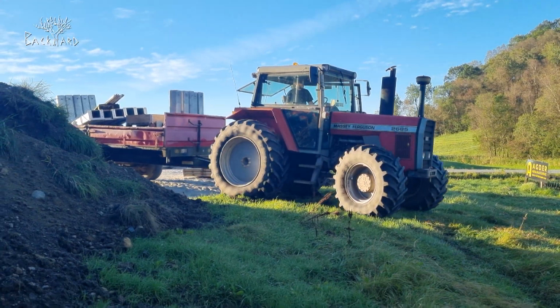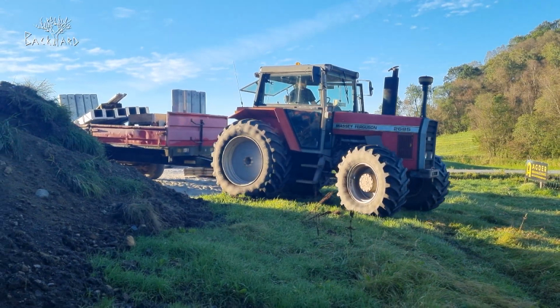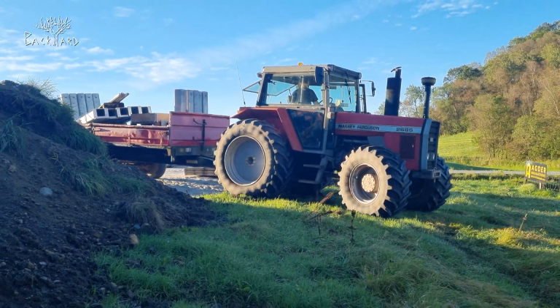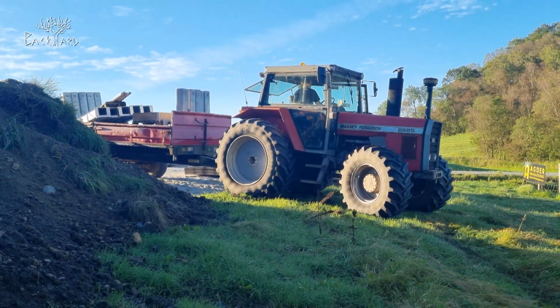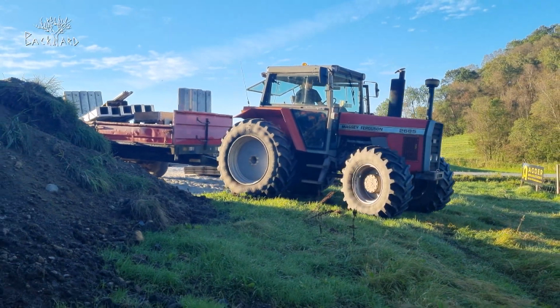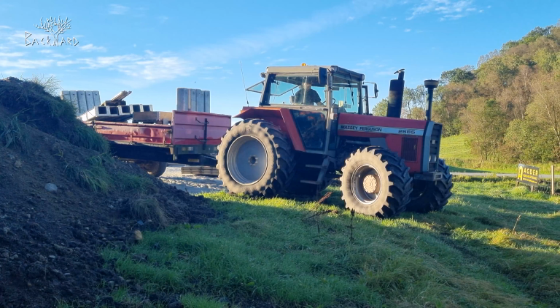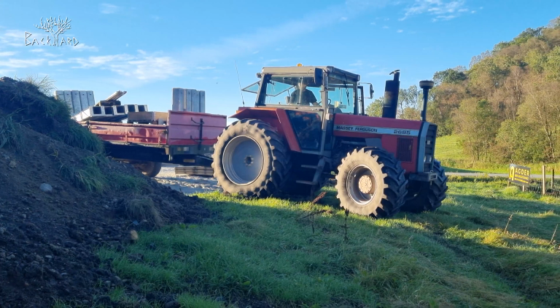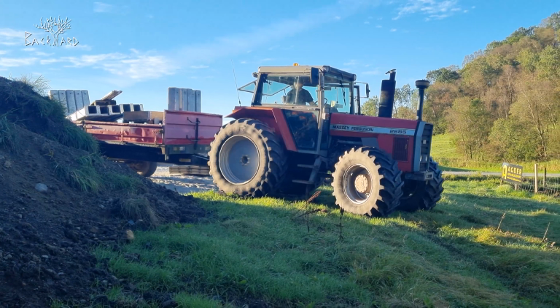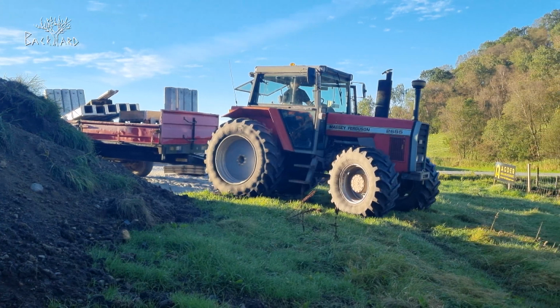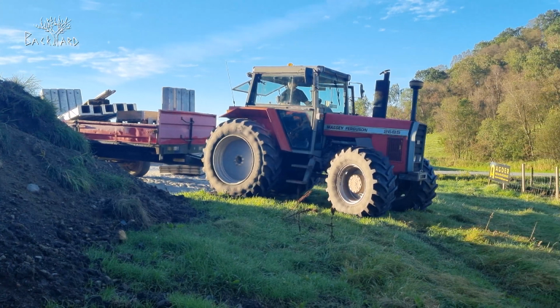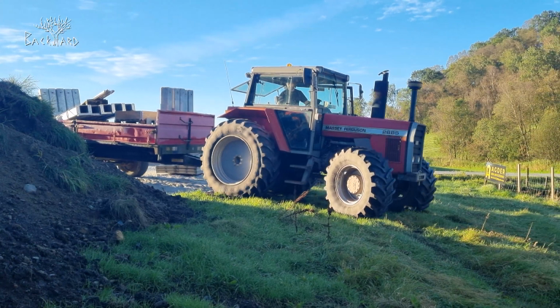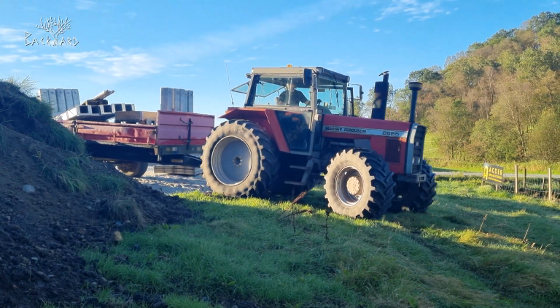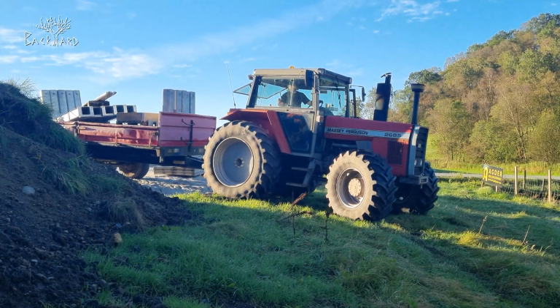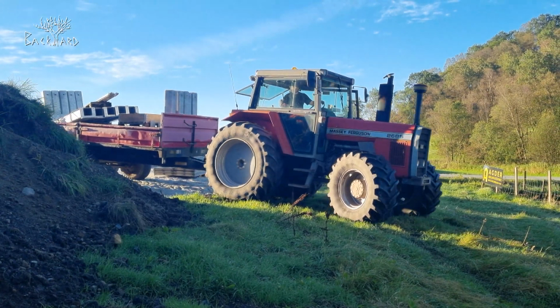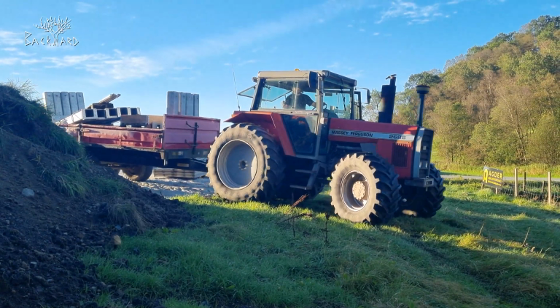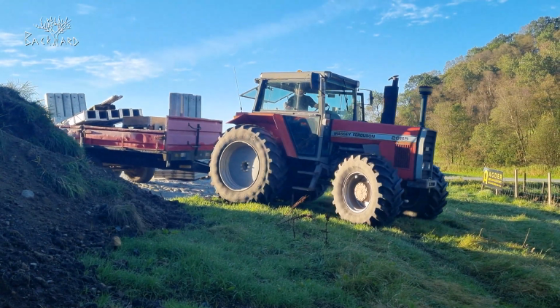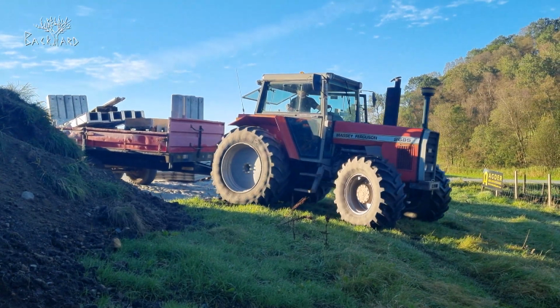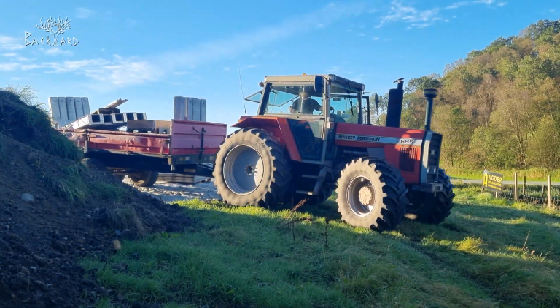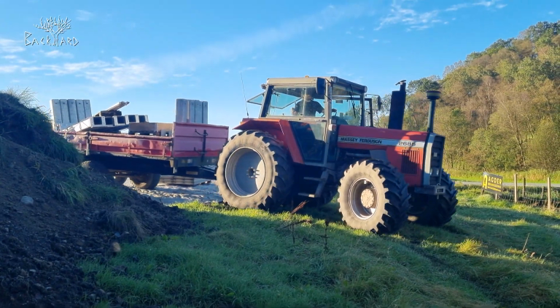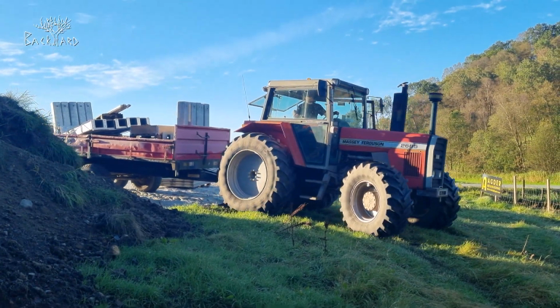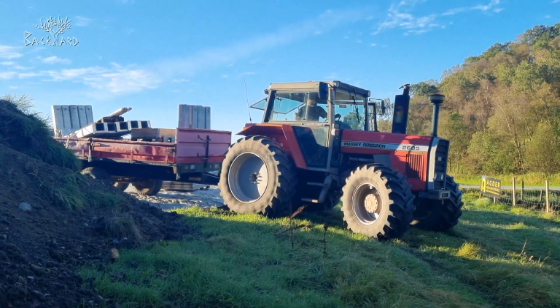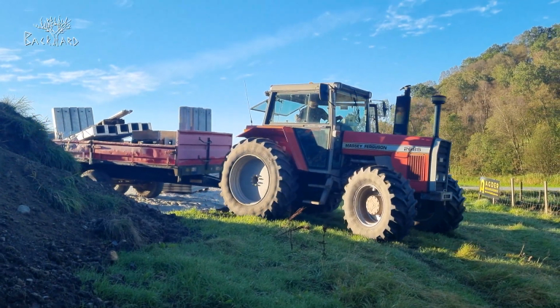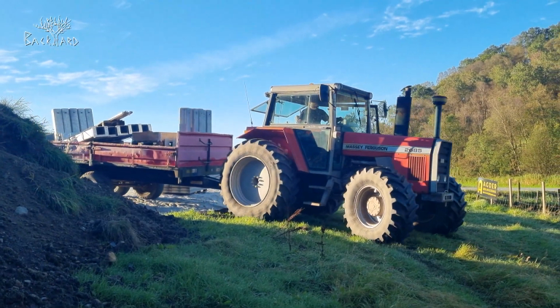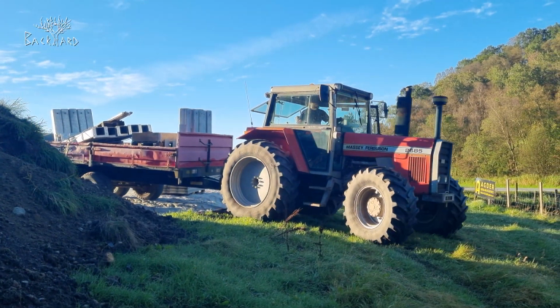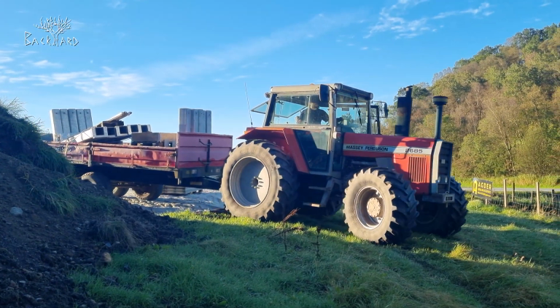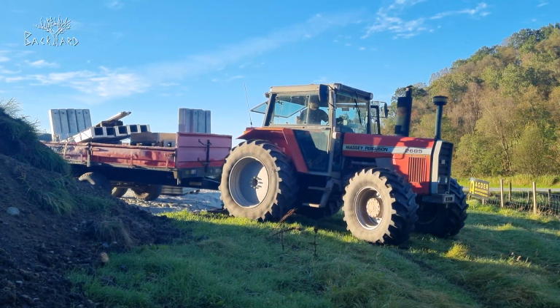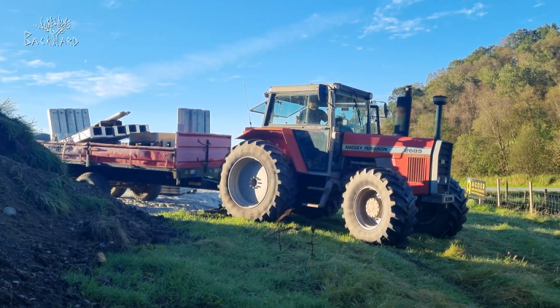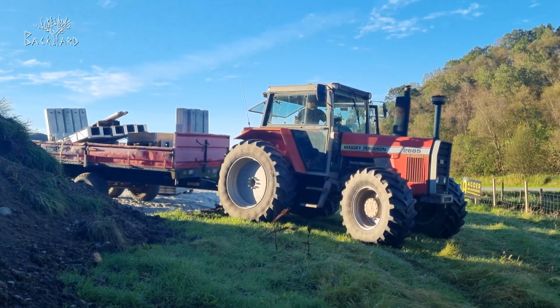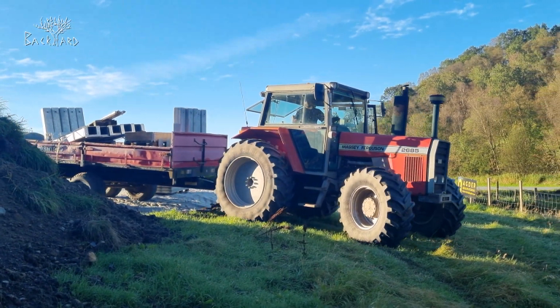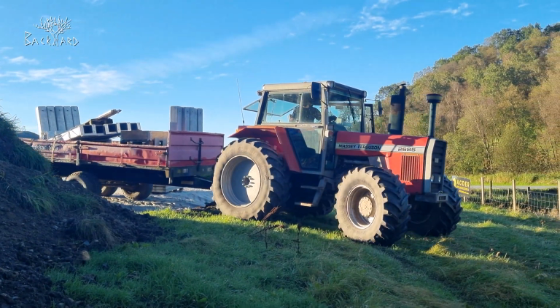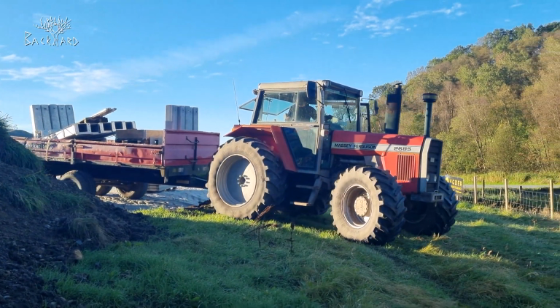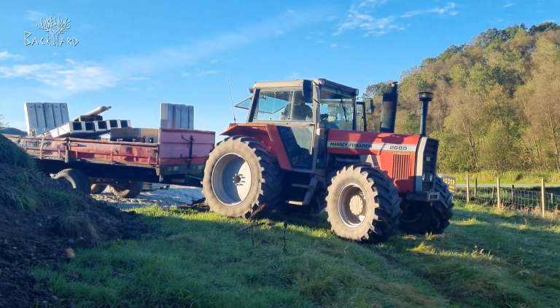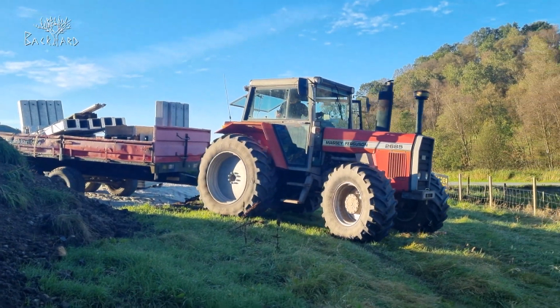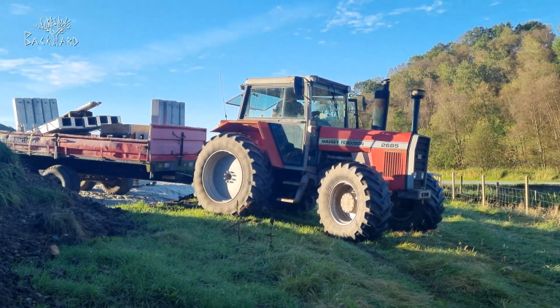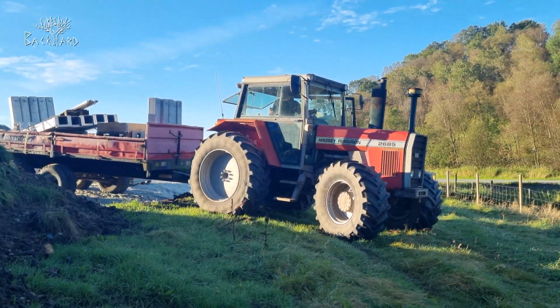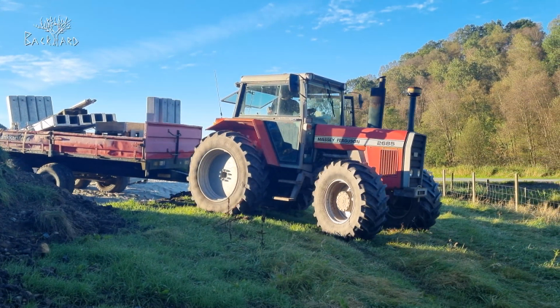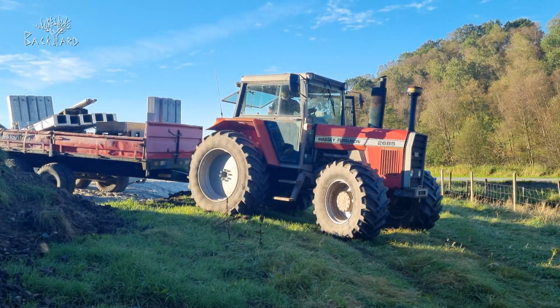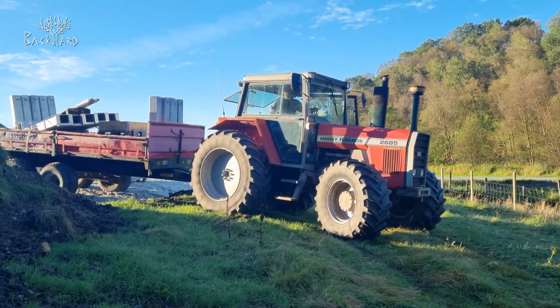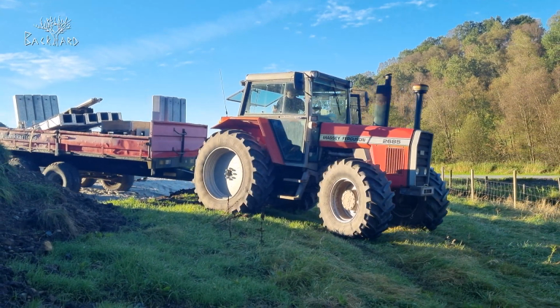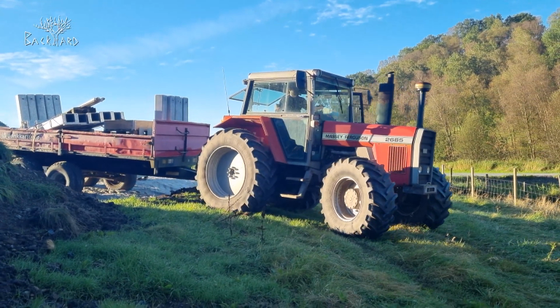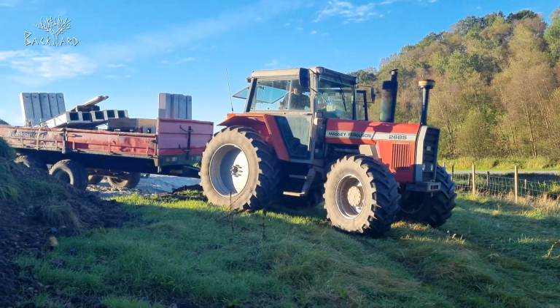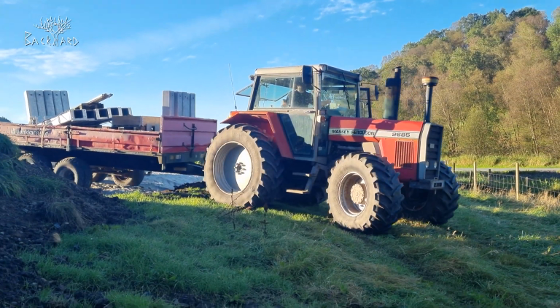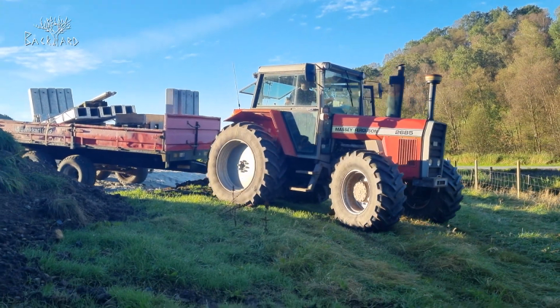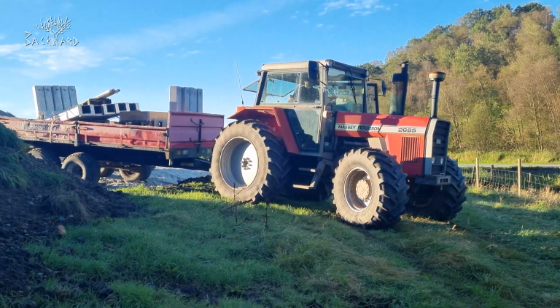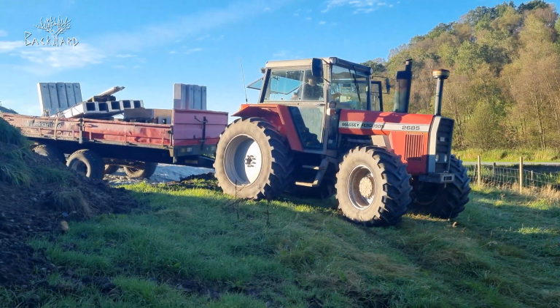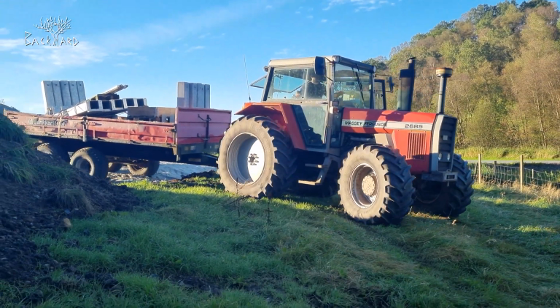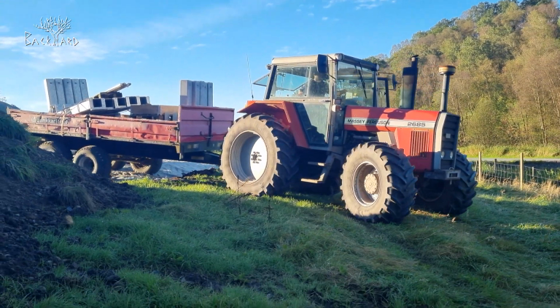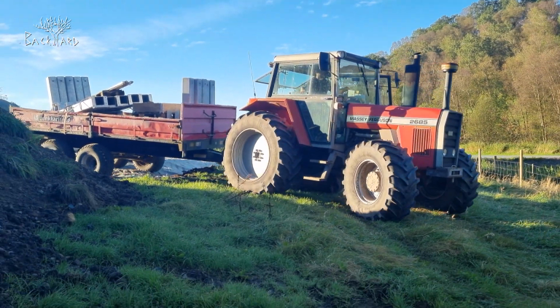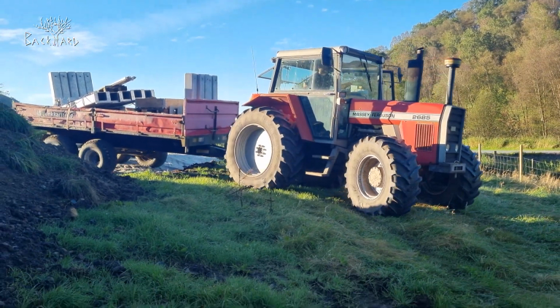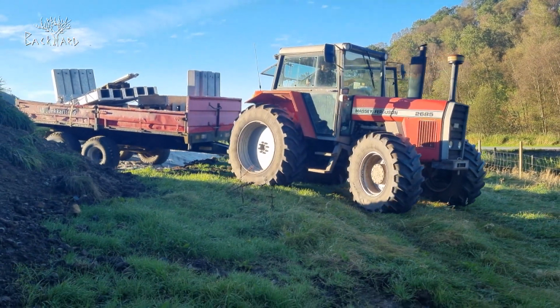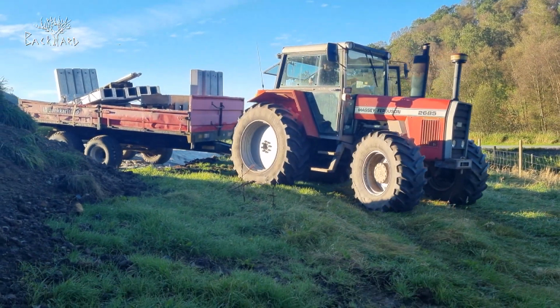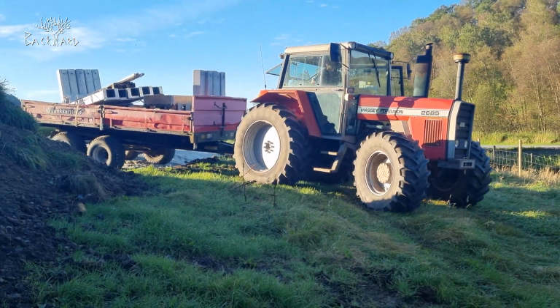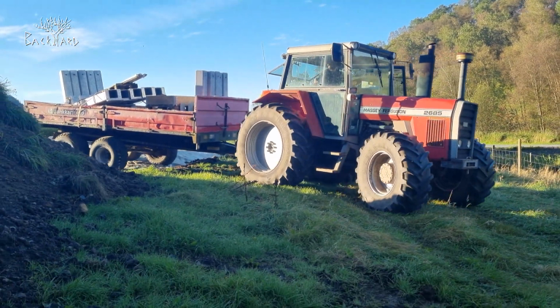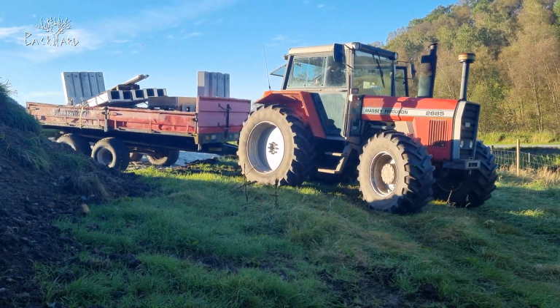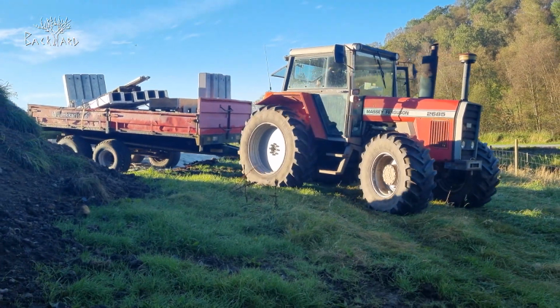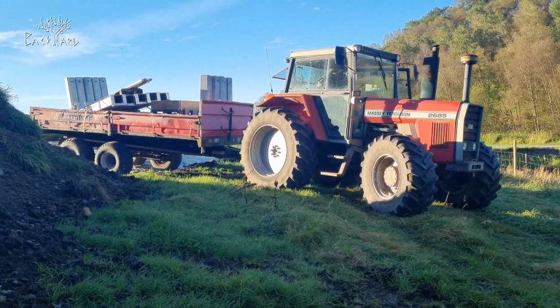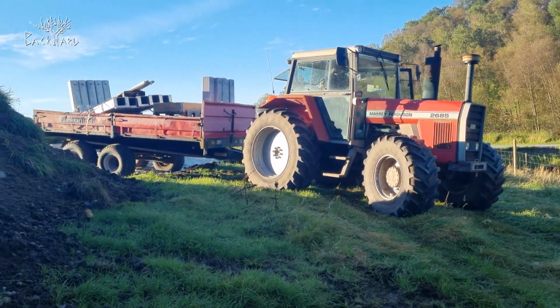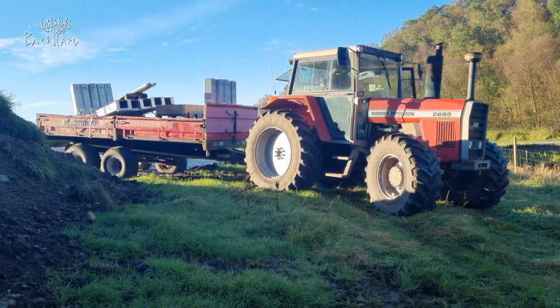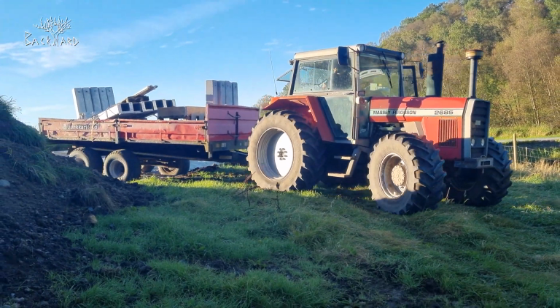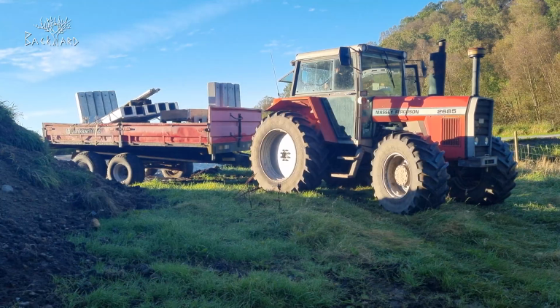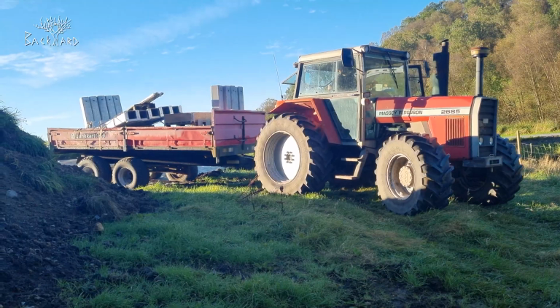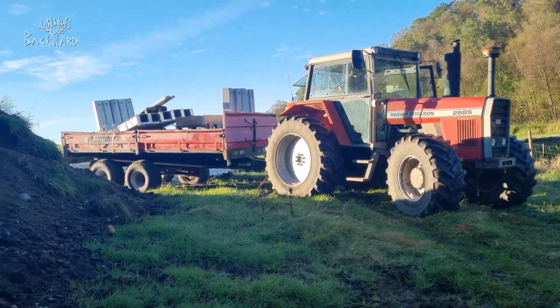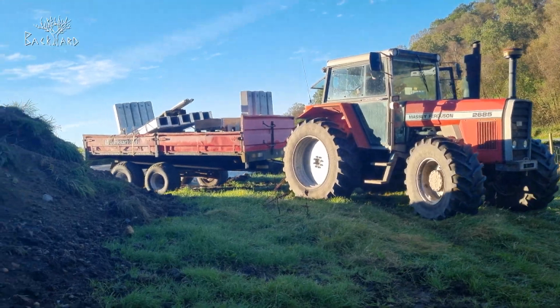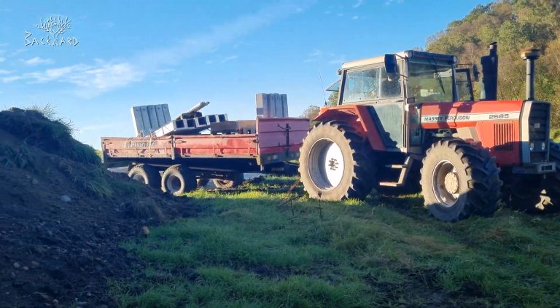We're checking if the 4x4 is working on it, and we're struggling with the 4x4.